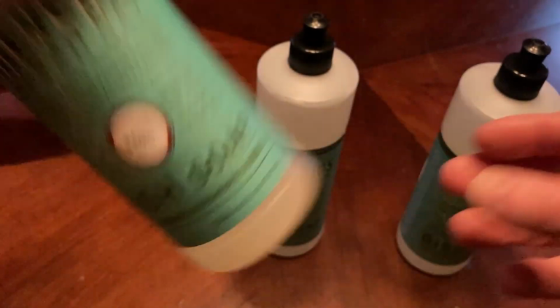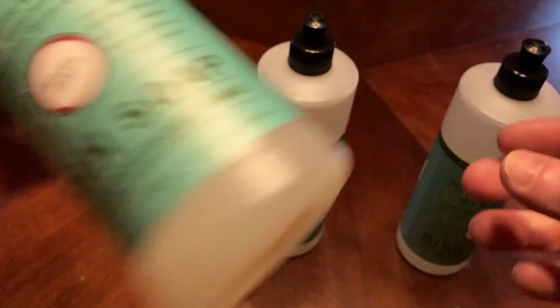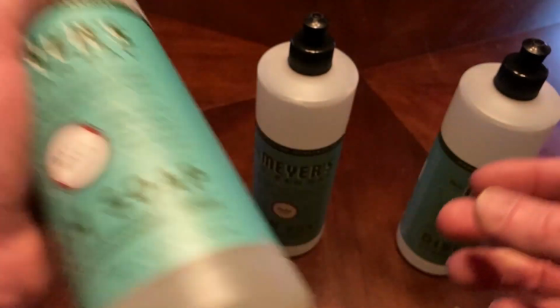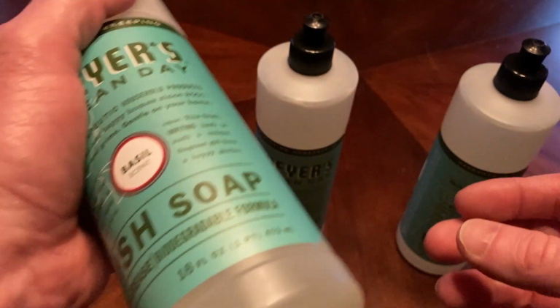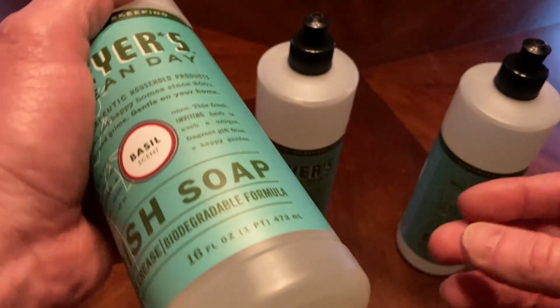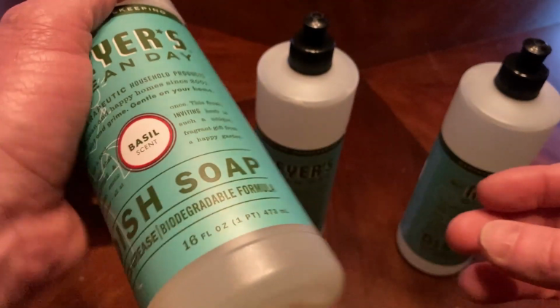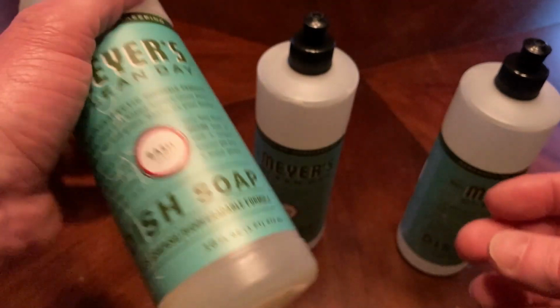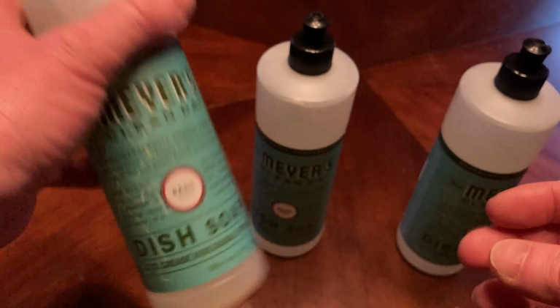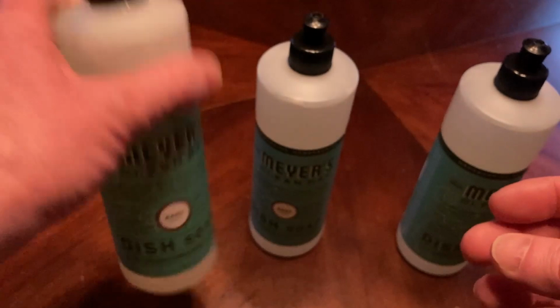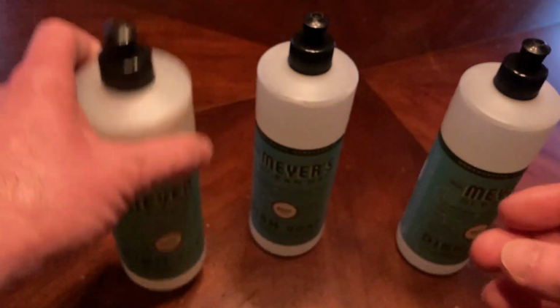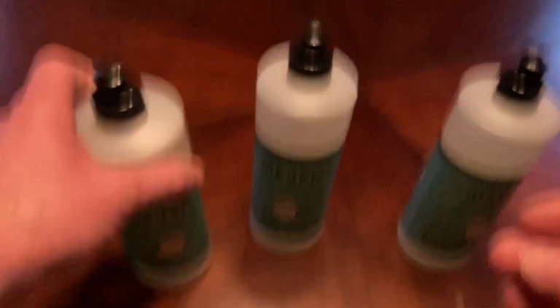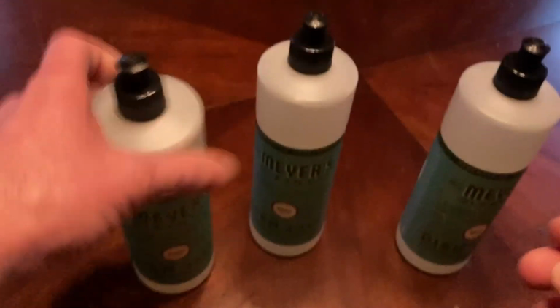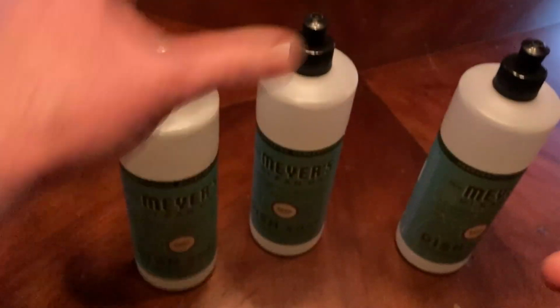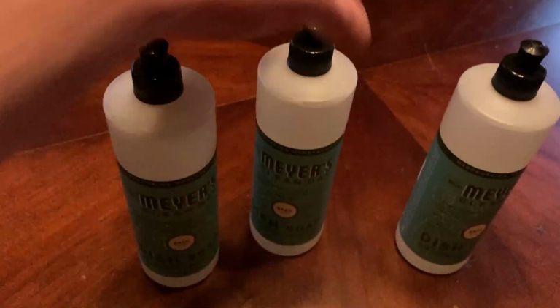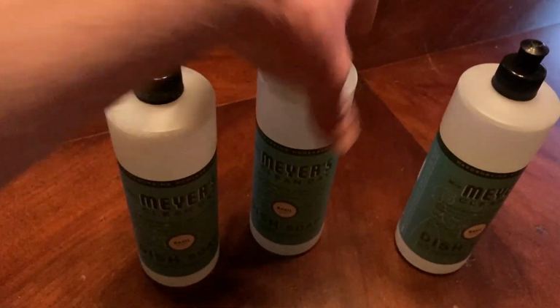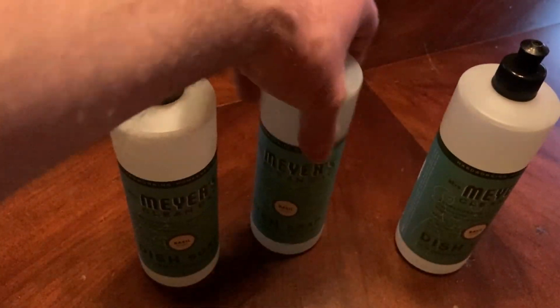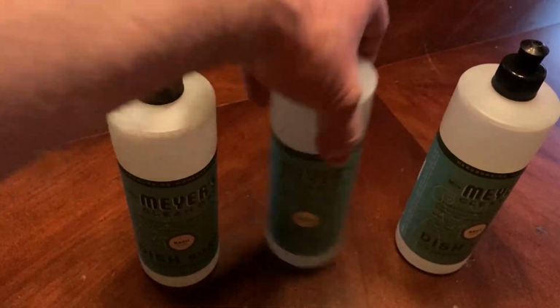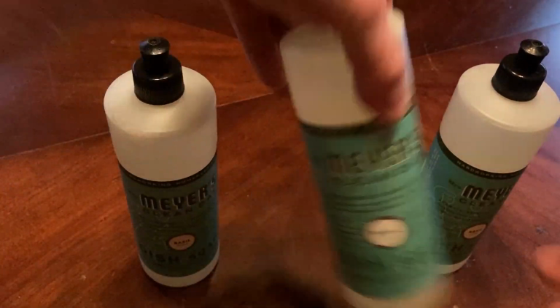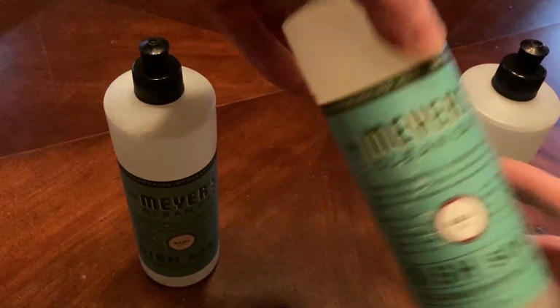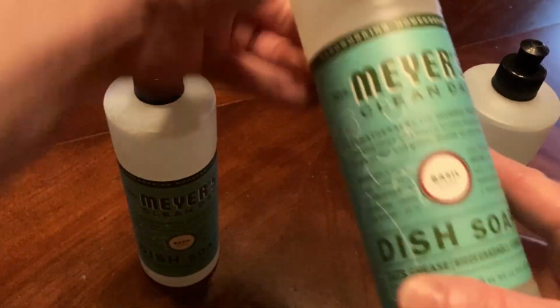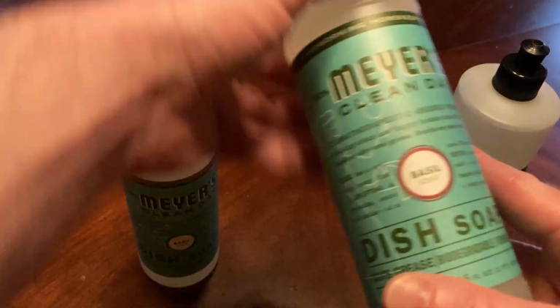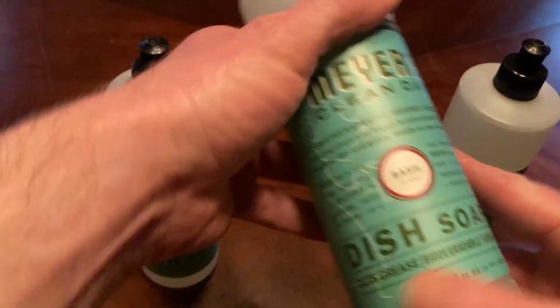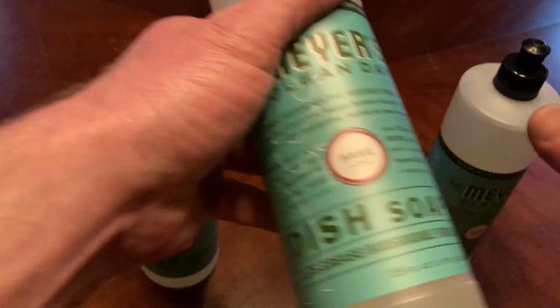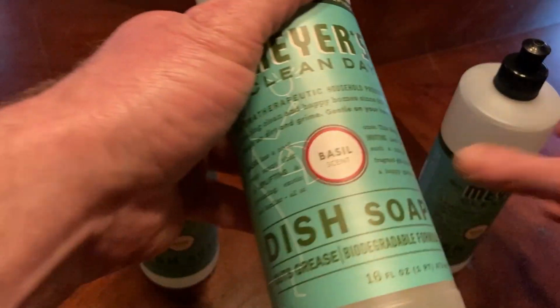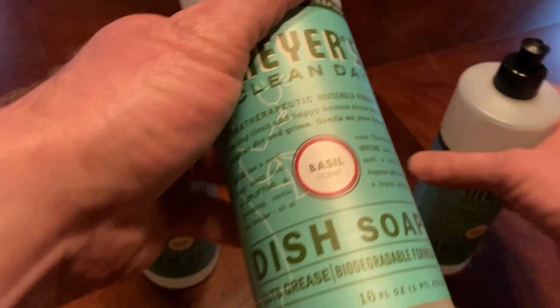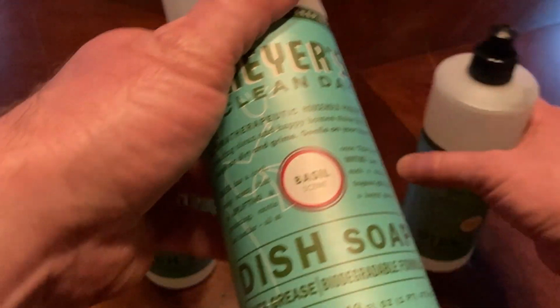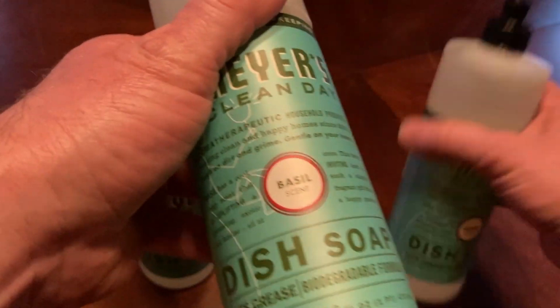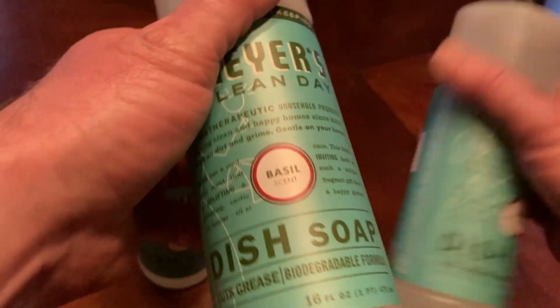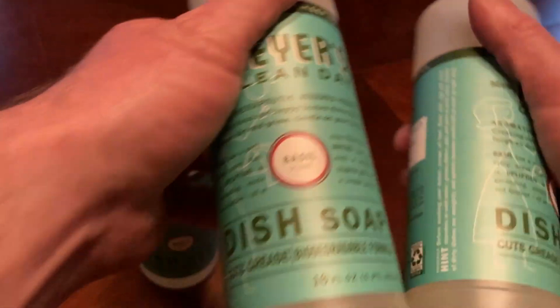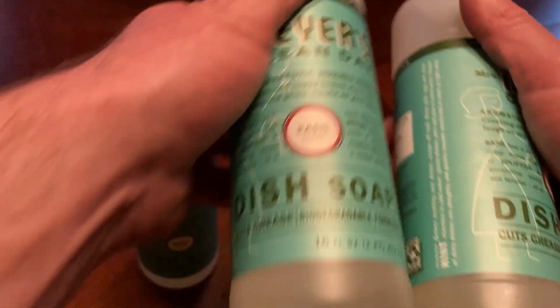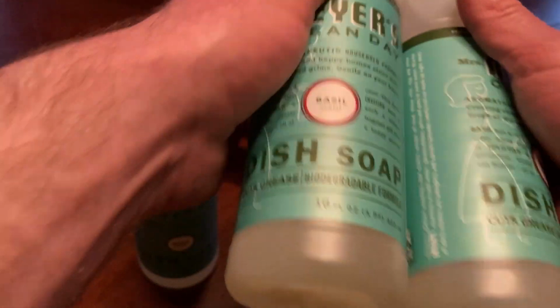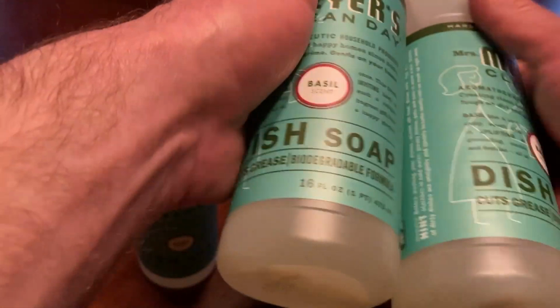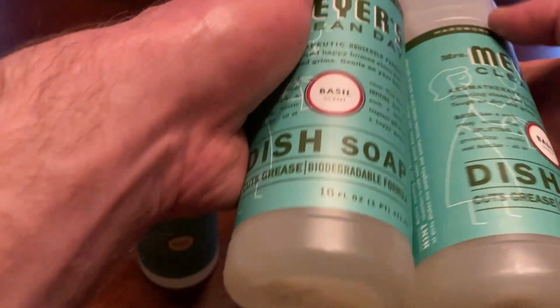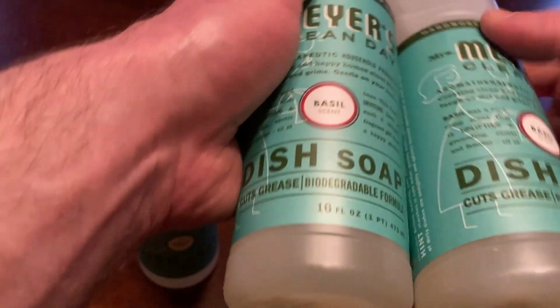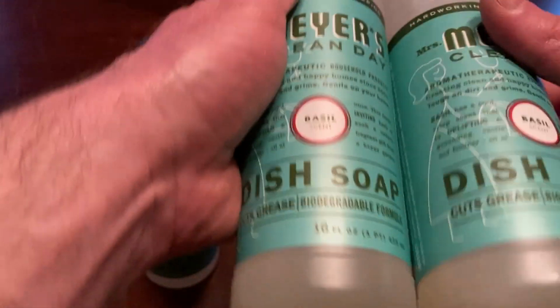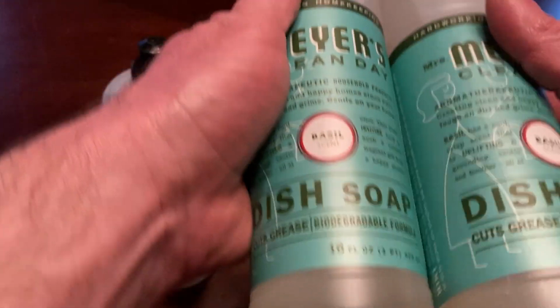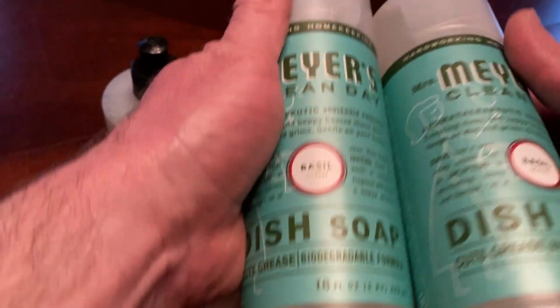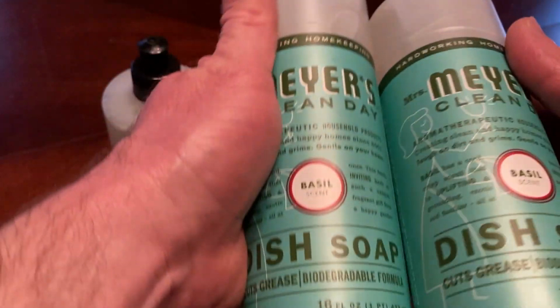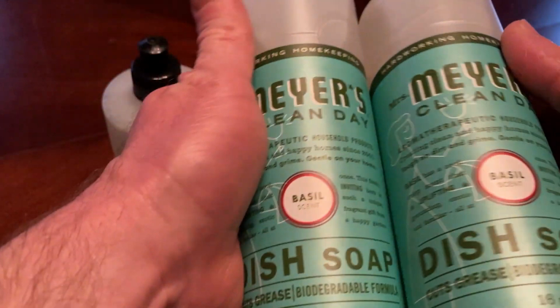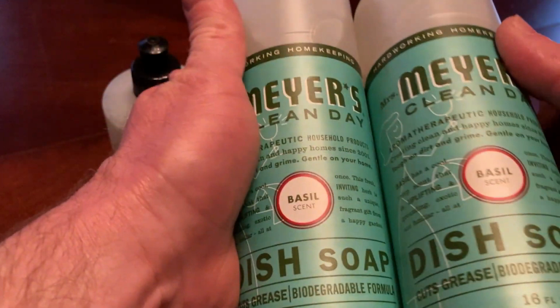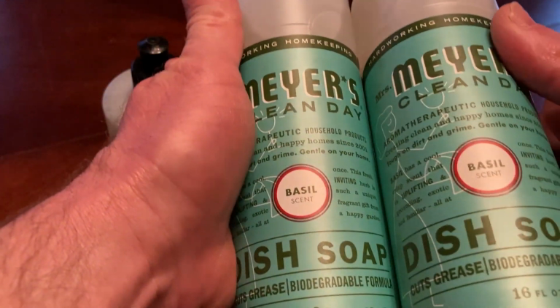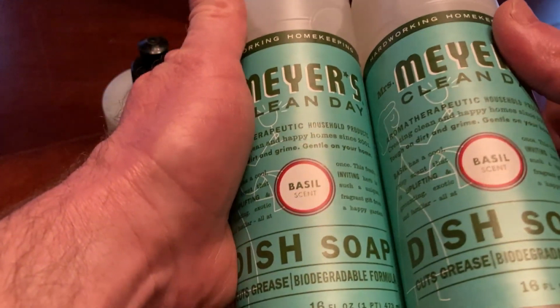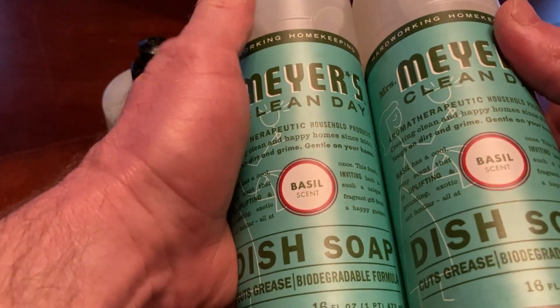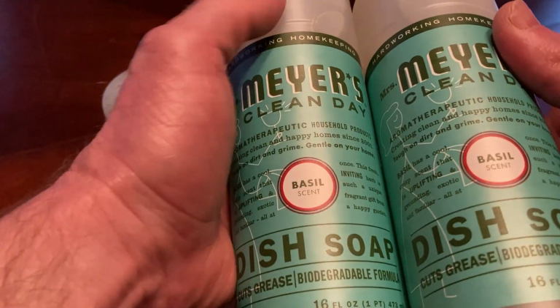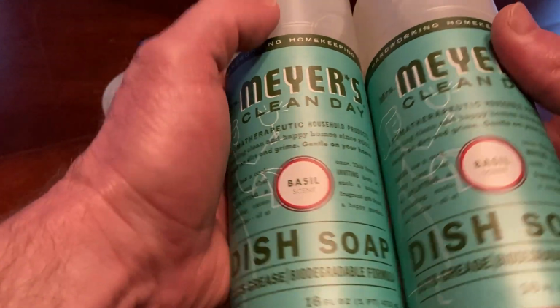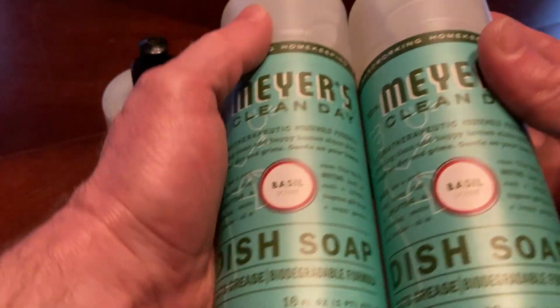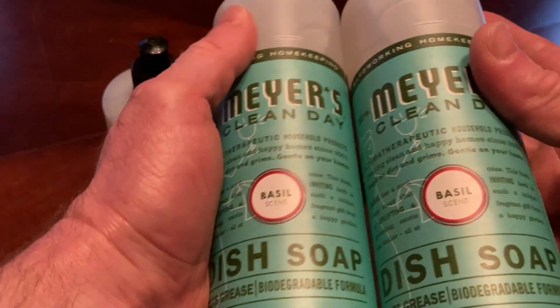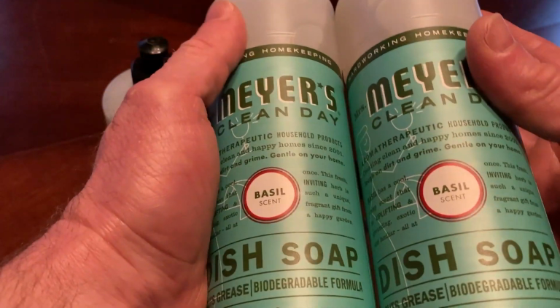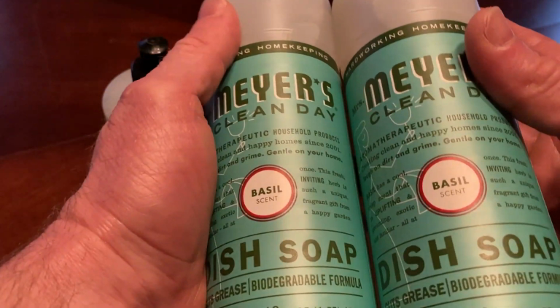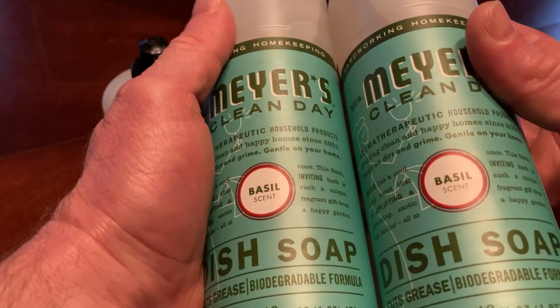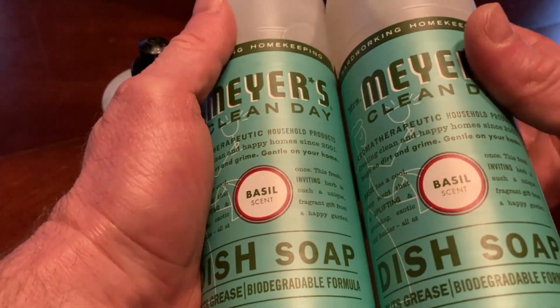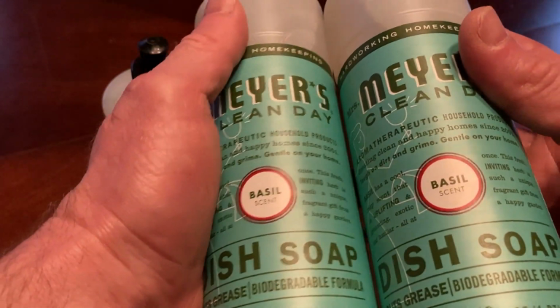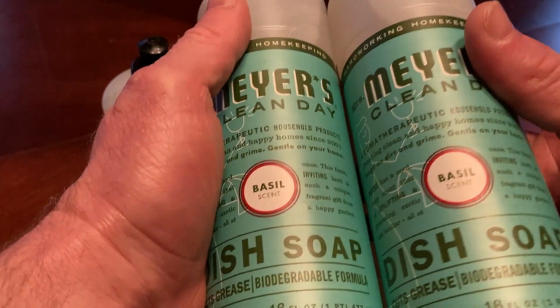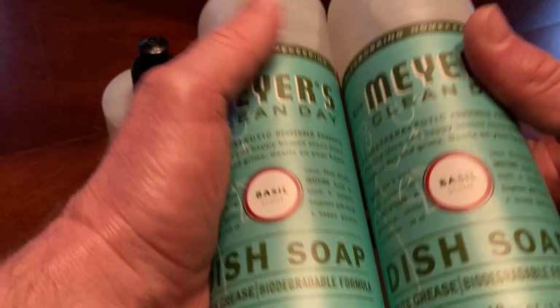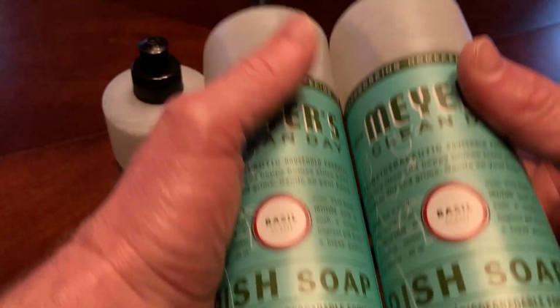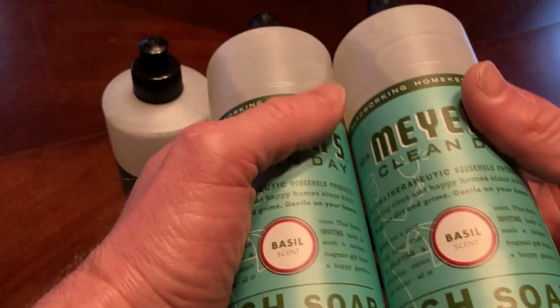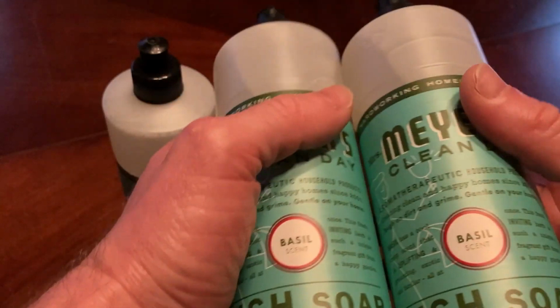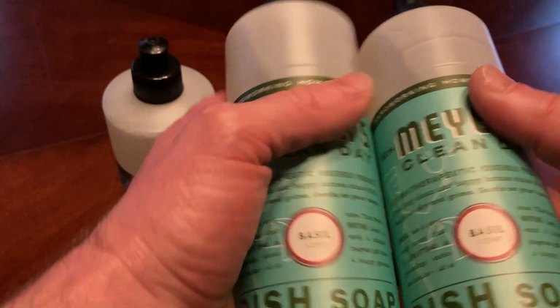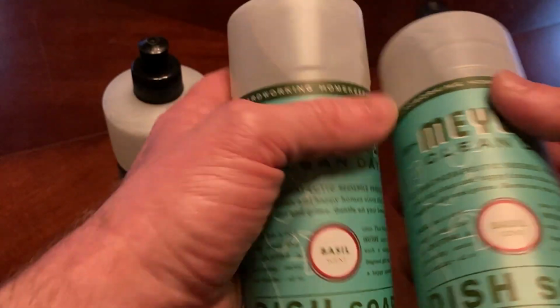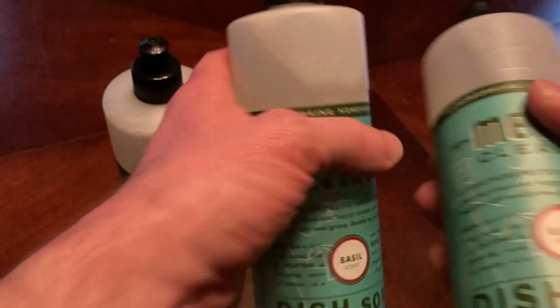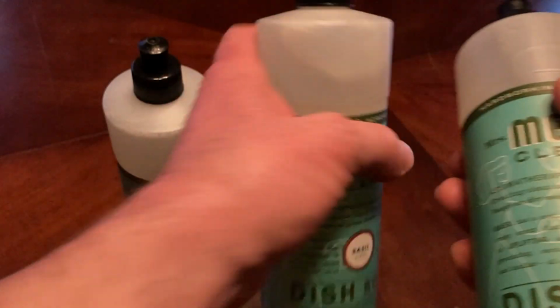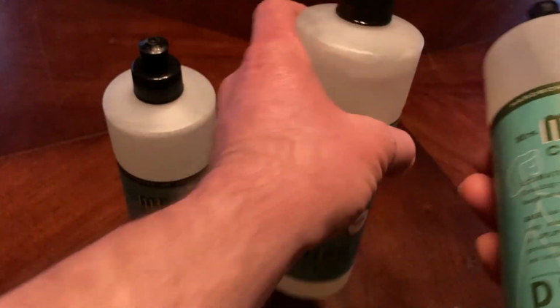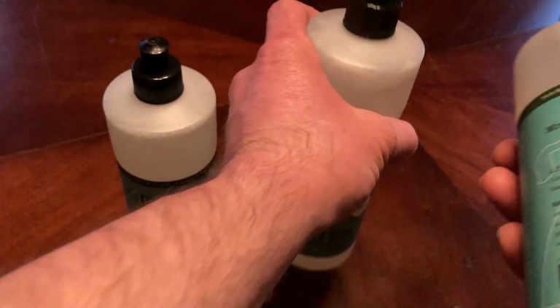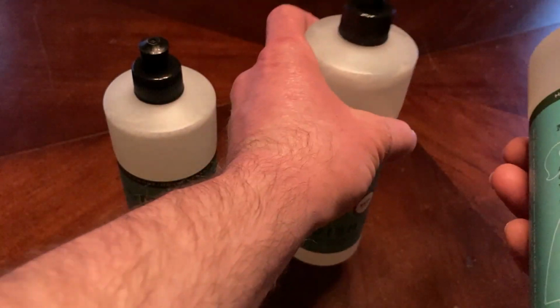So you get one, two, three of these total — a total of 48 ounces of dish soap.